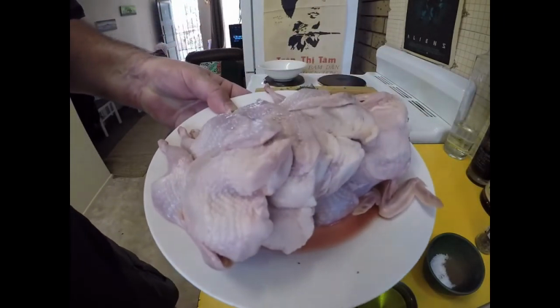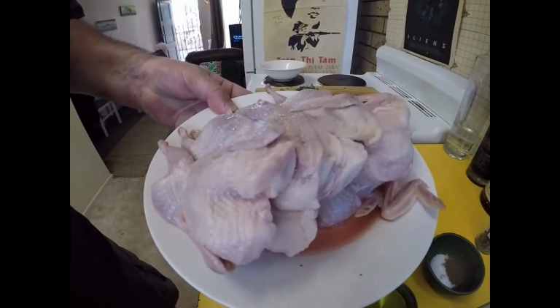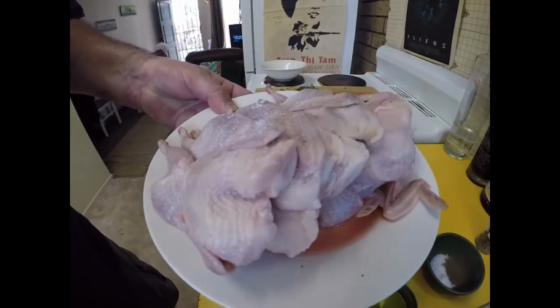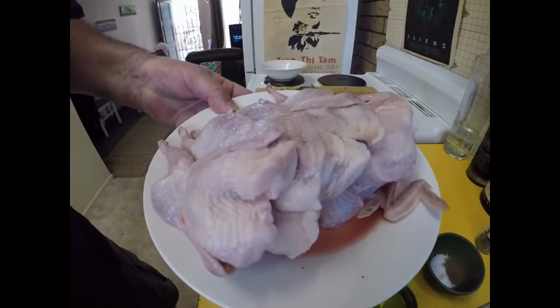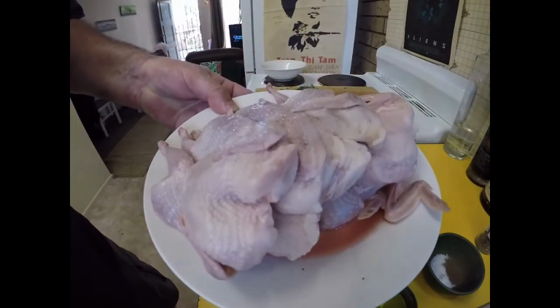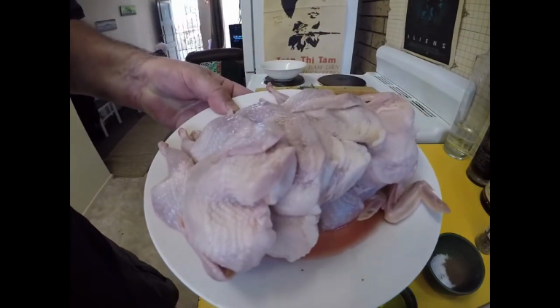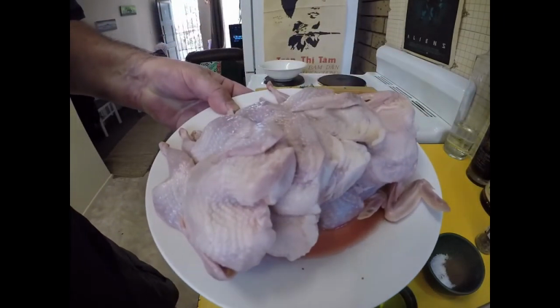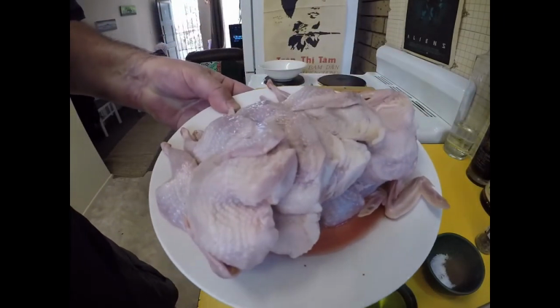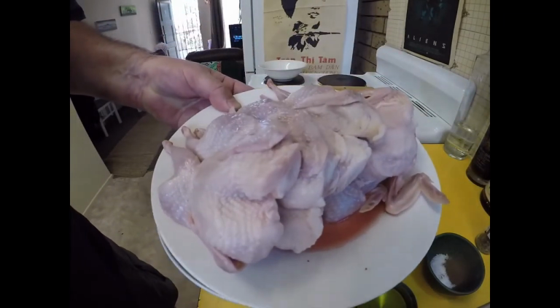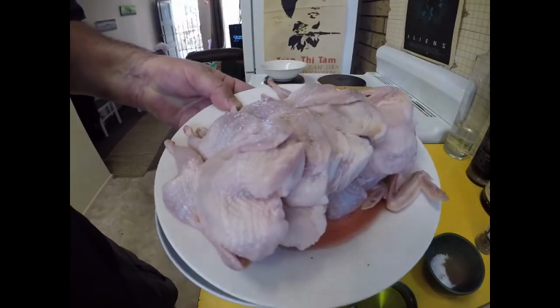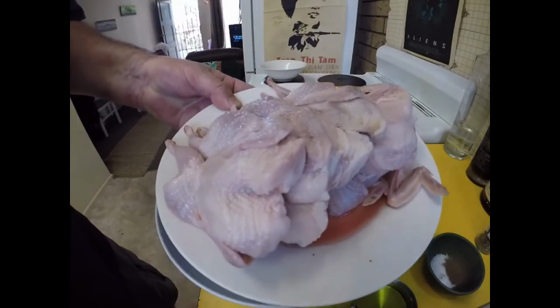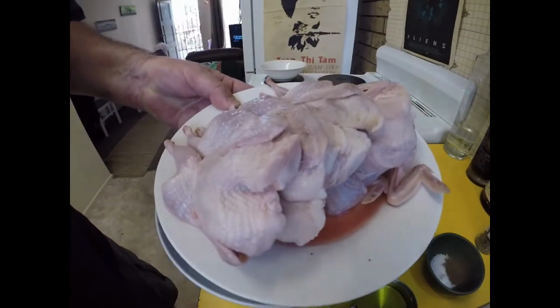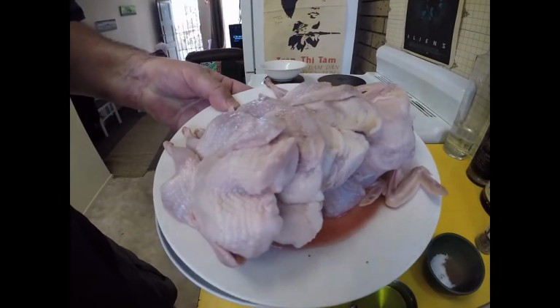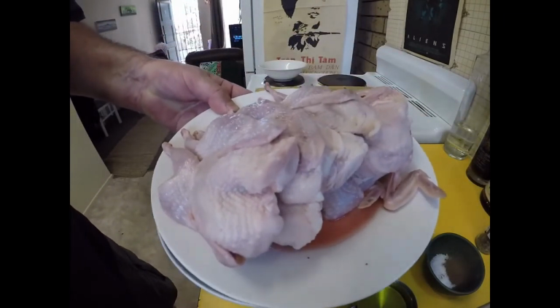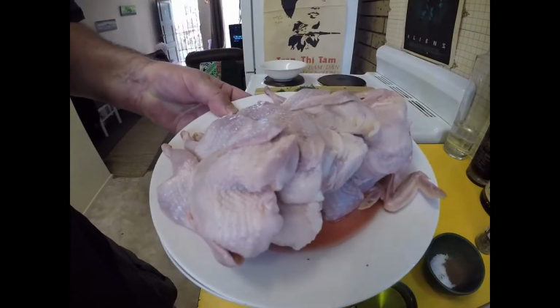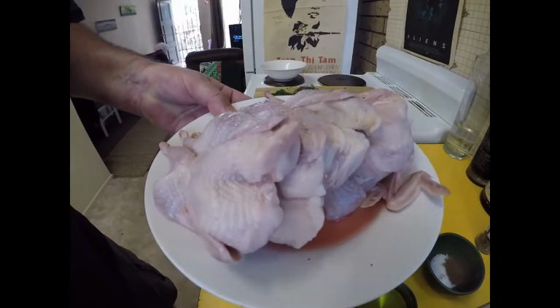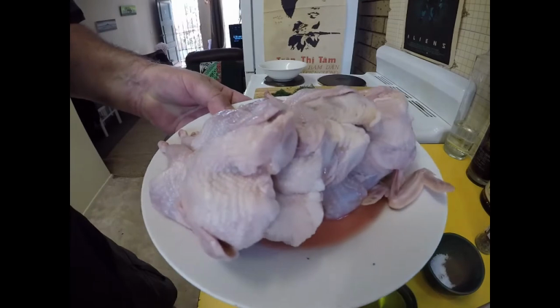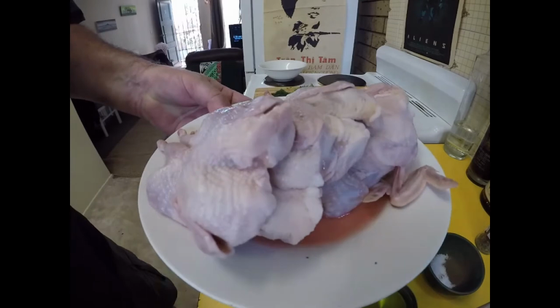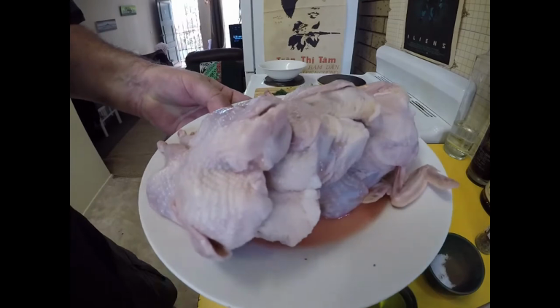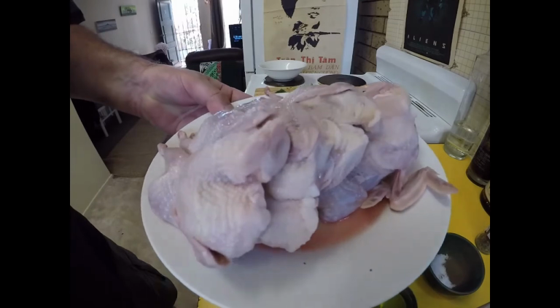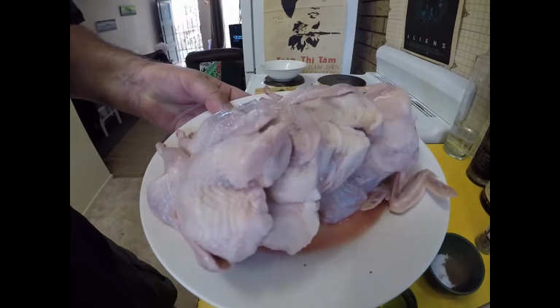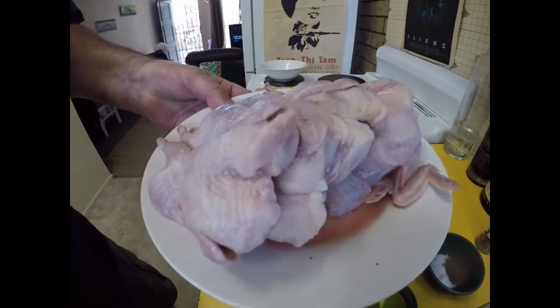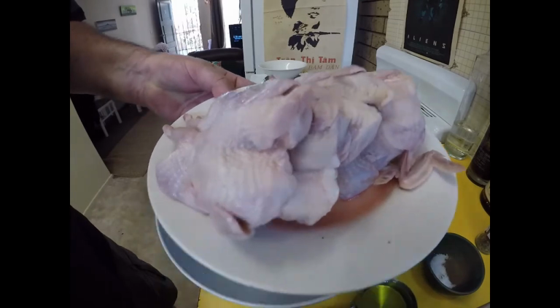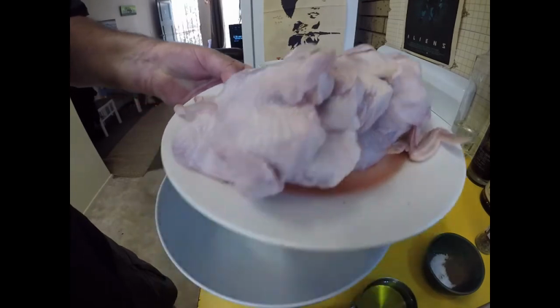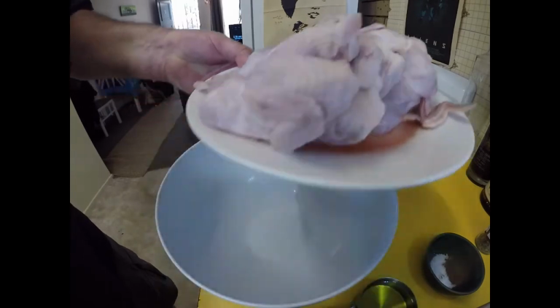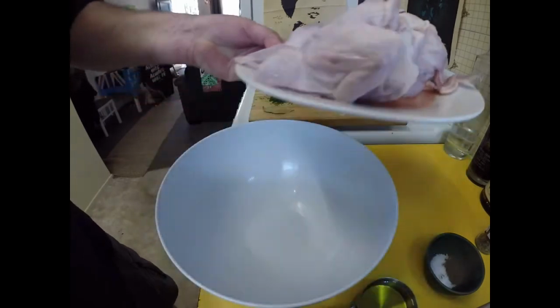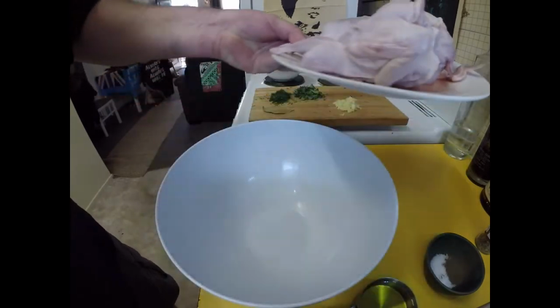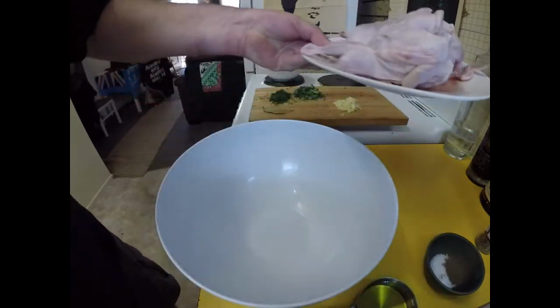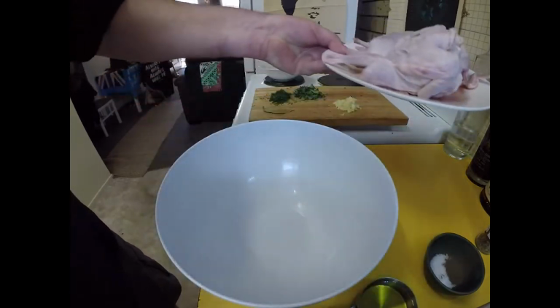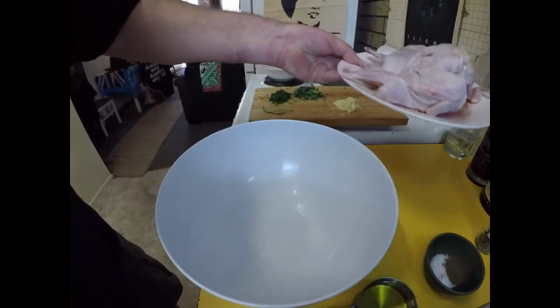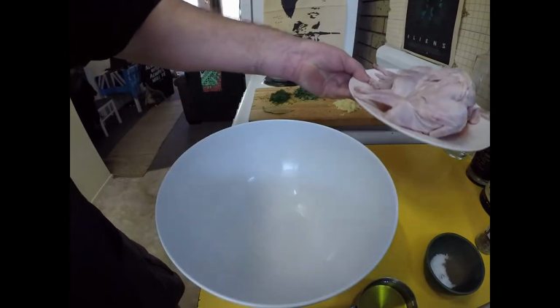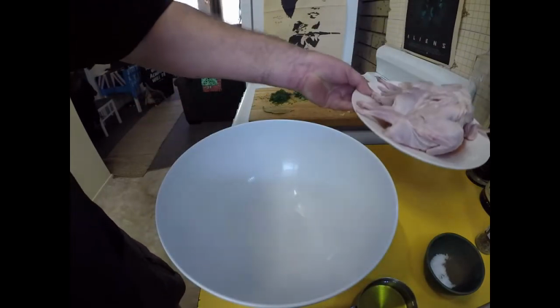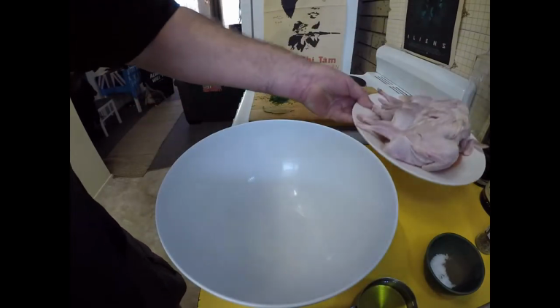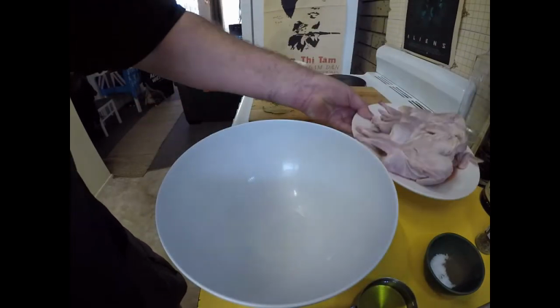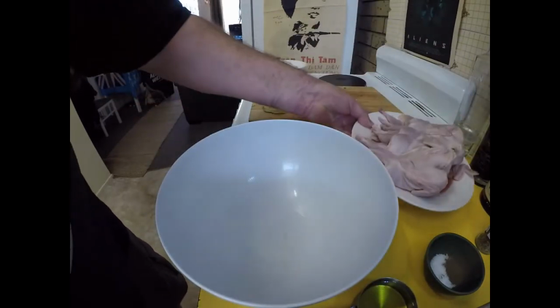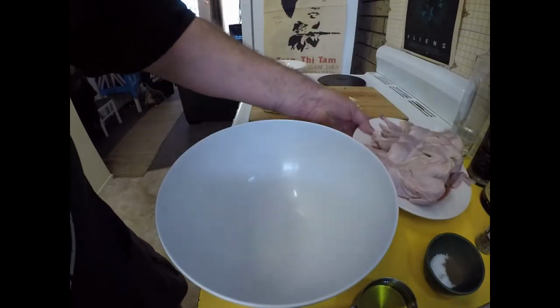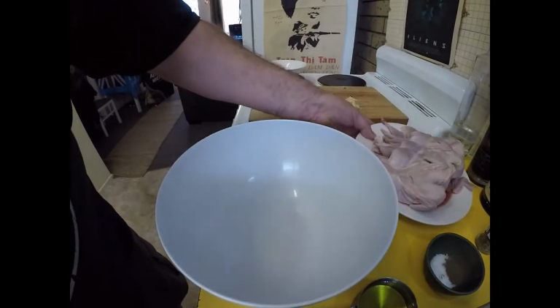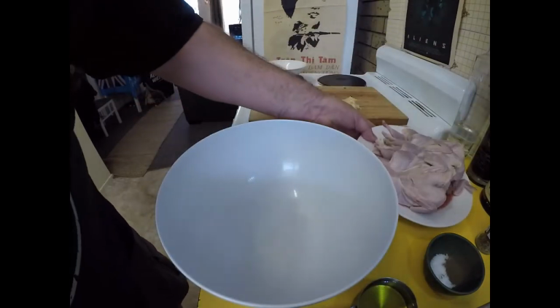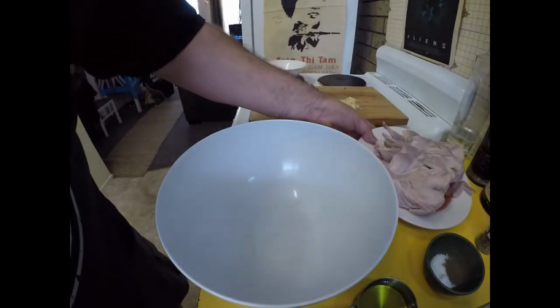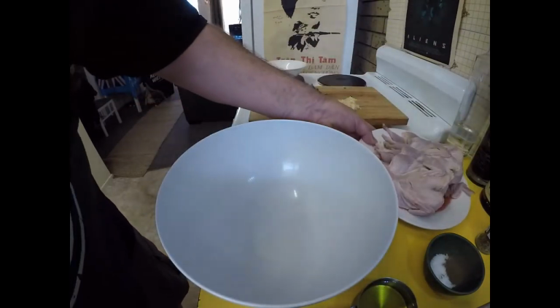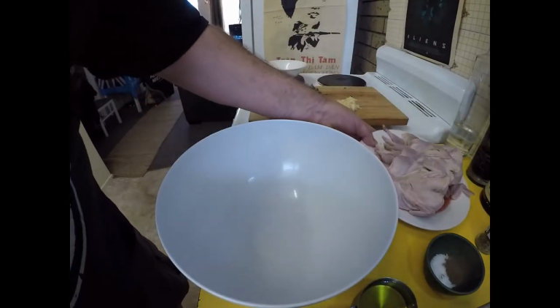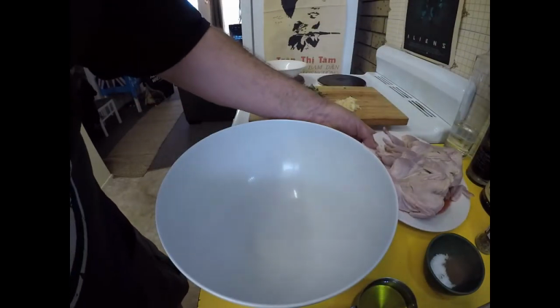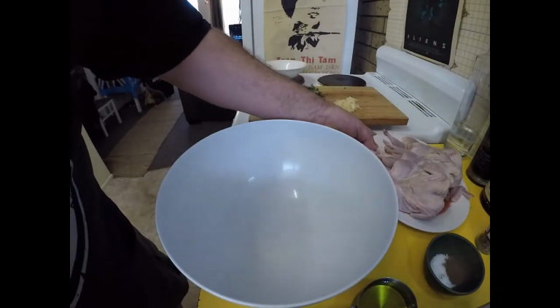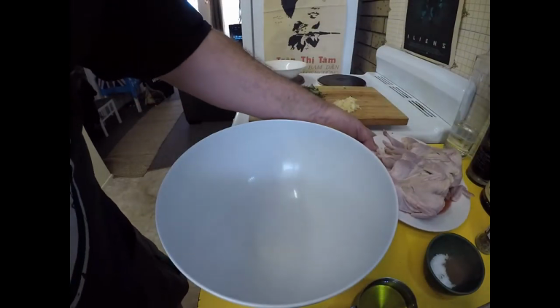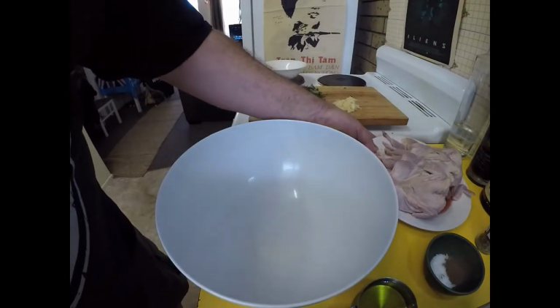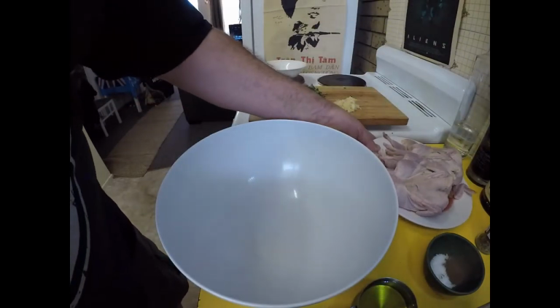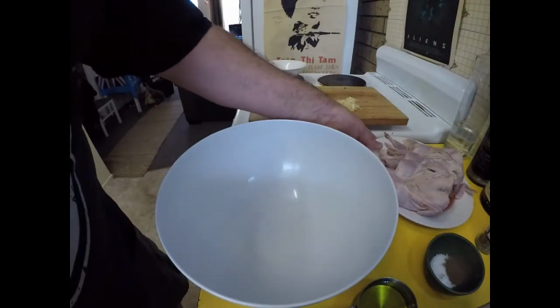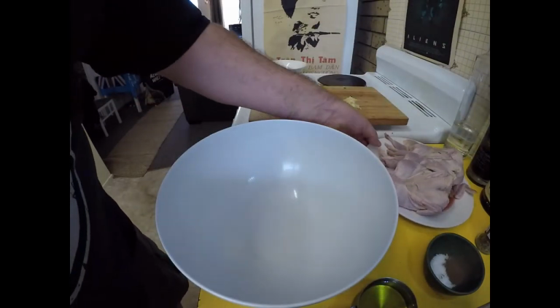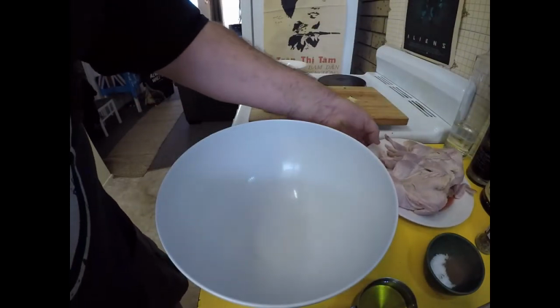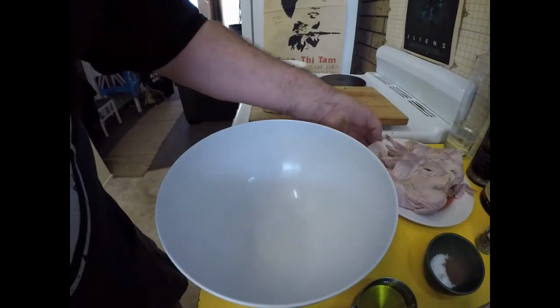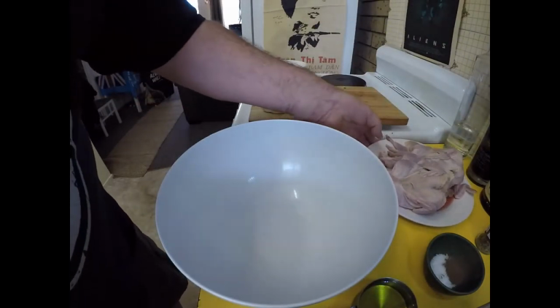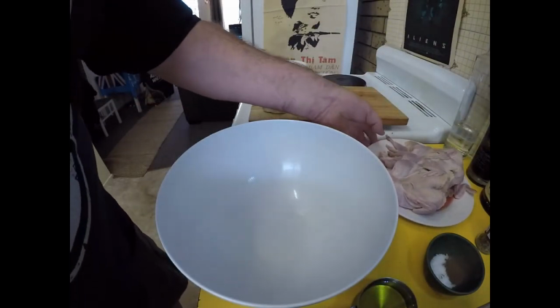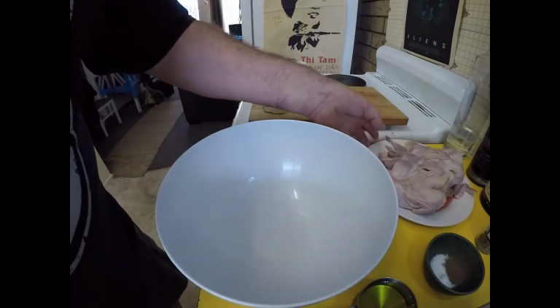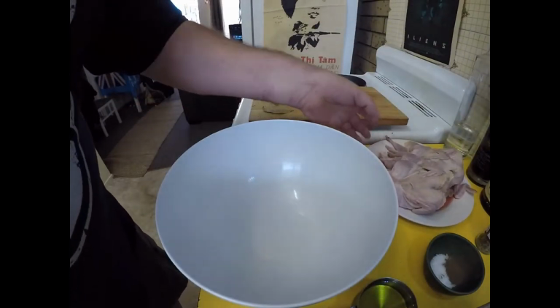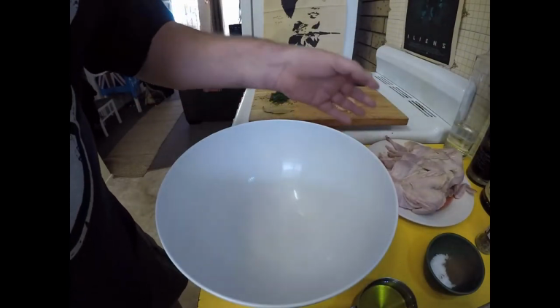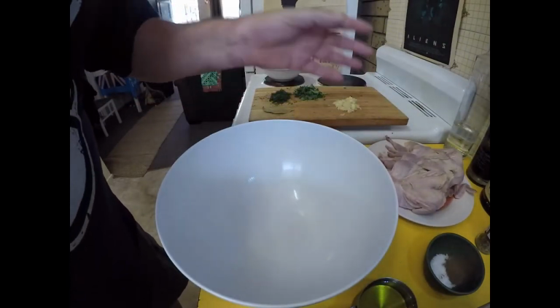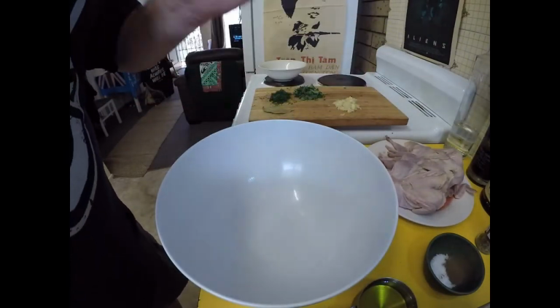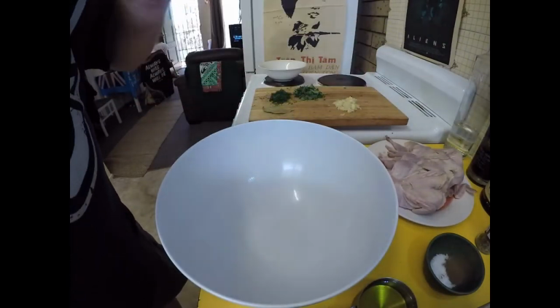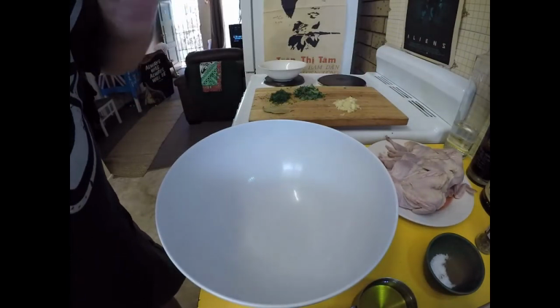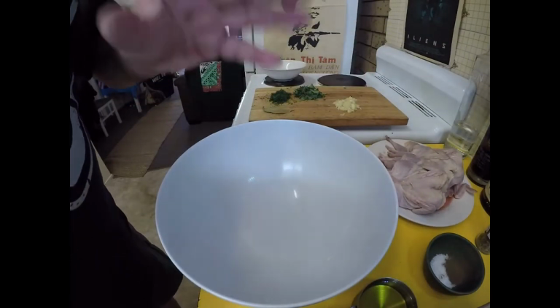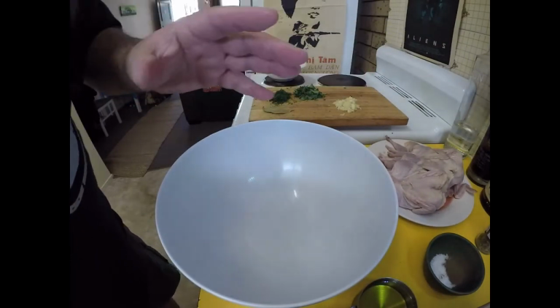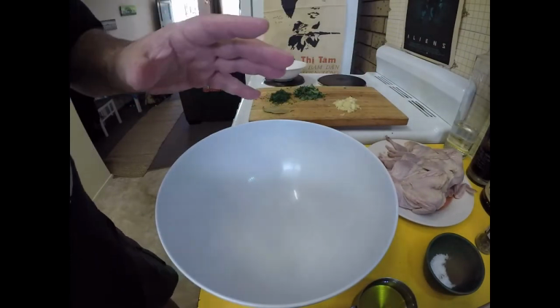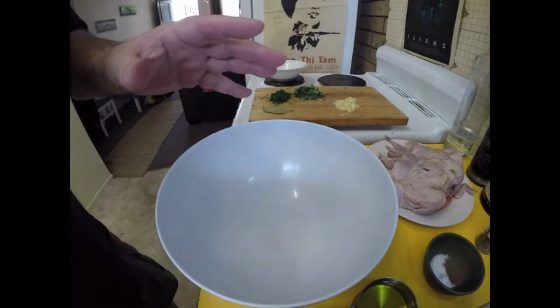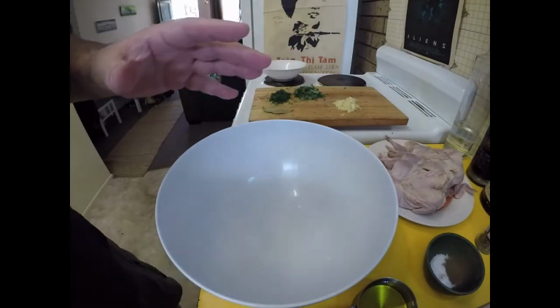So I've spatchcocked all my quail — six of them. Now I'm going to make my marinade.